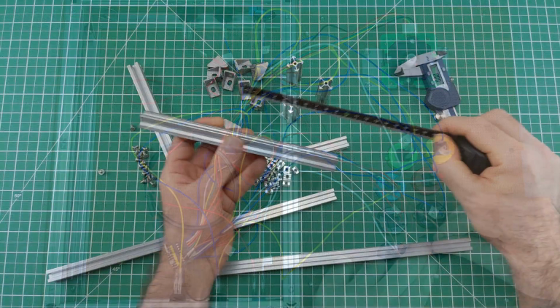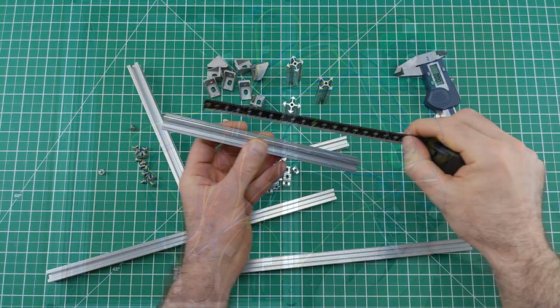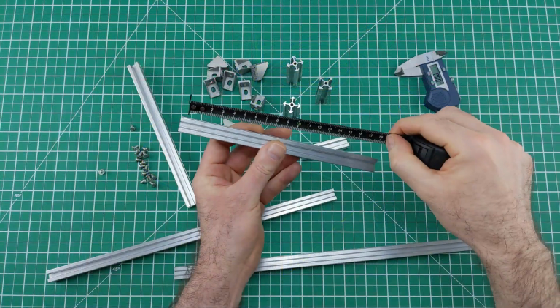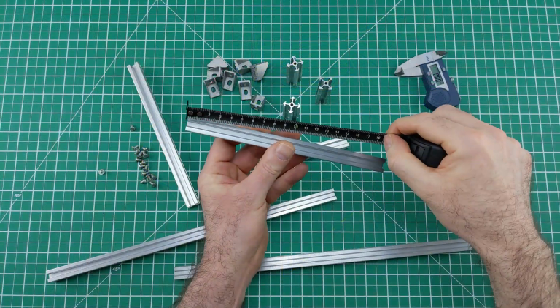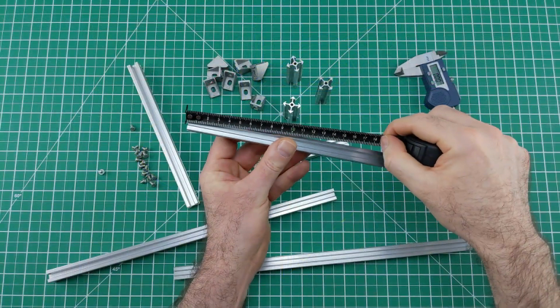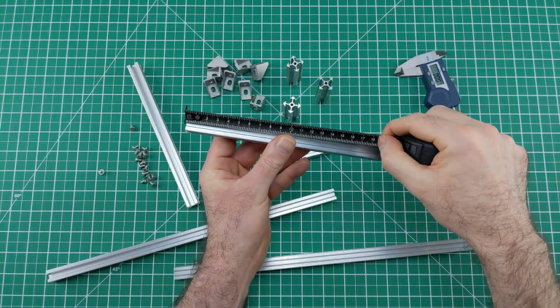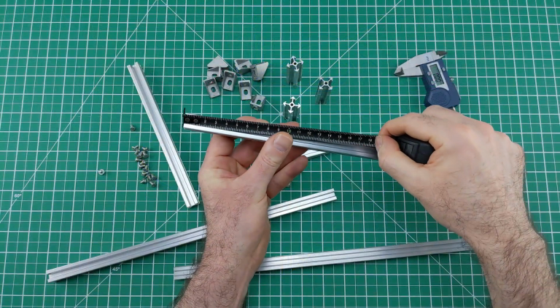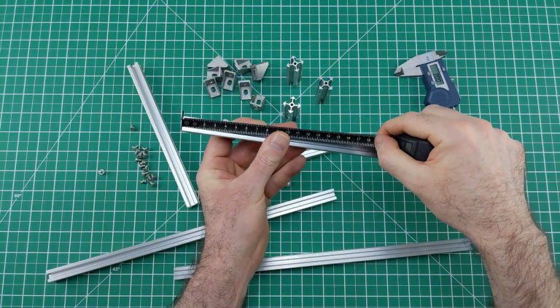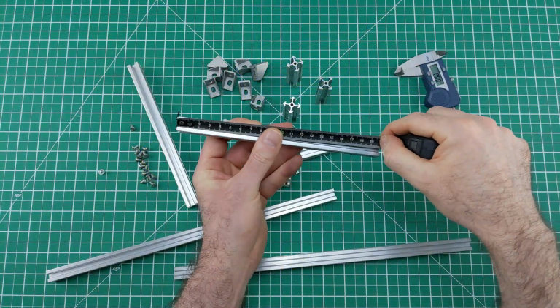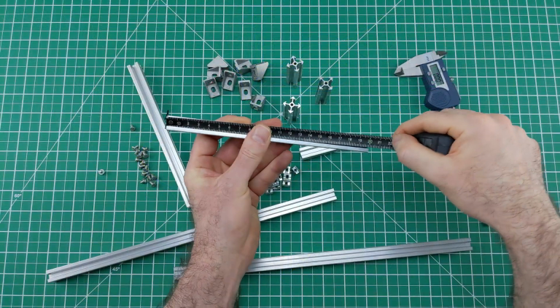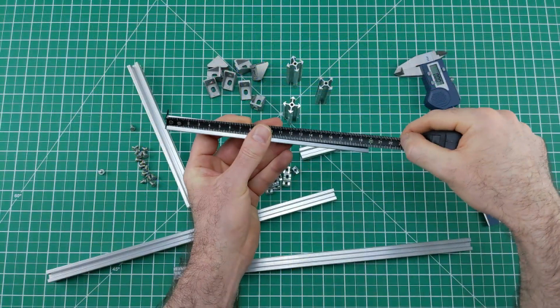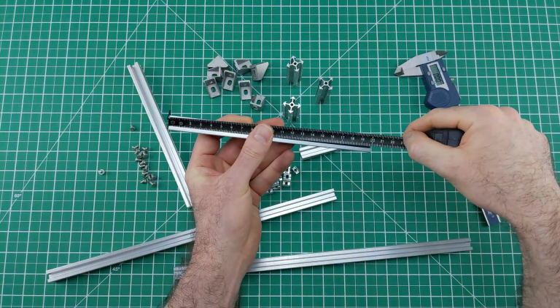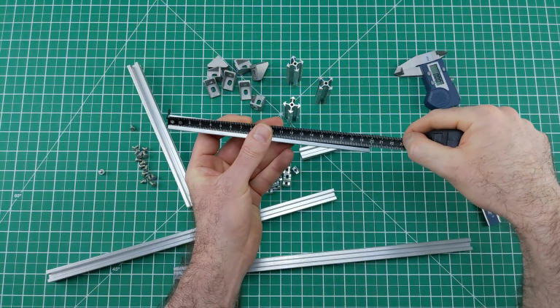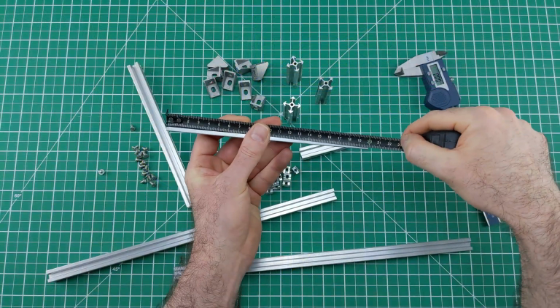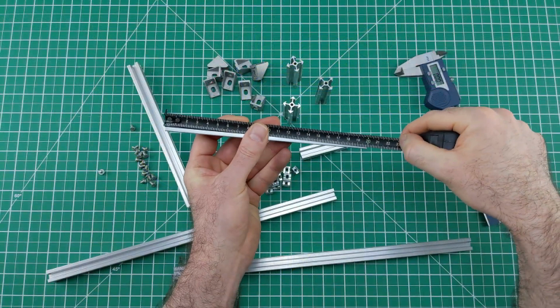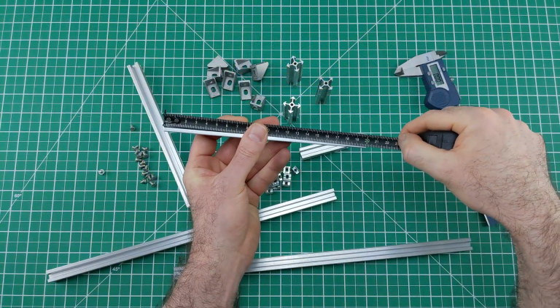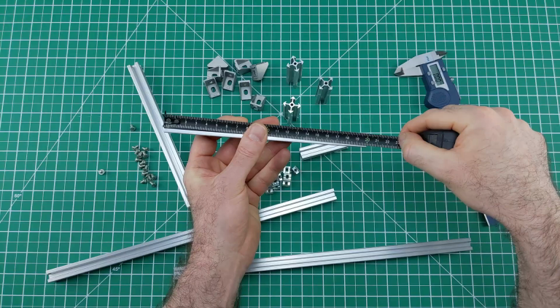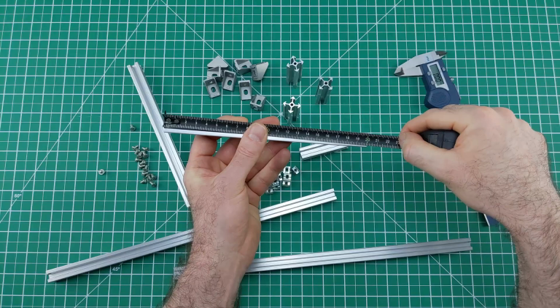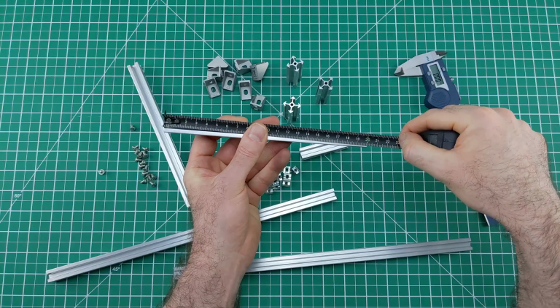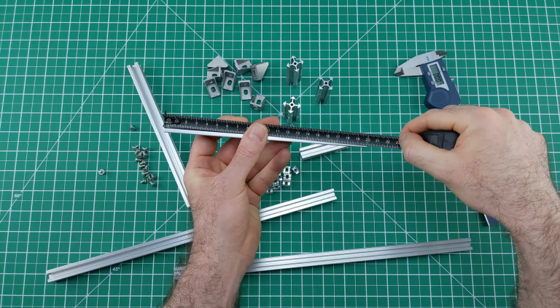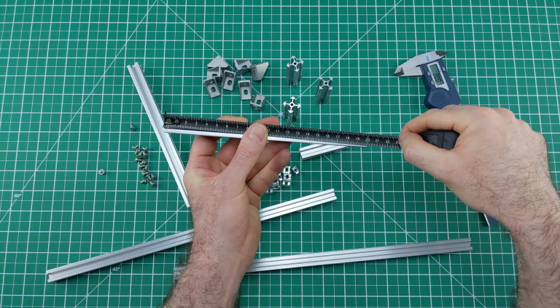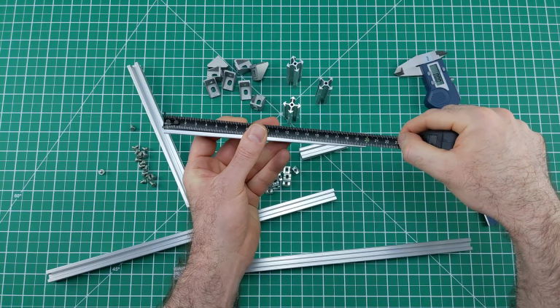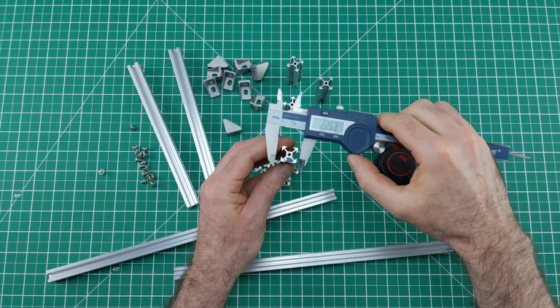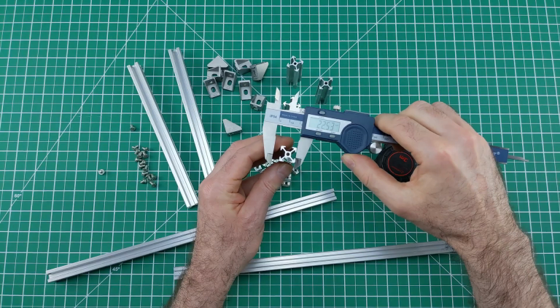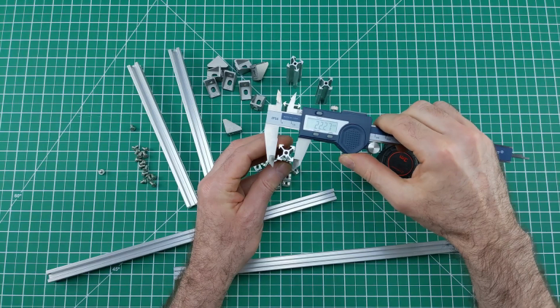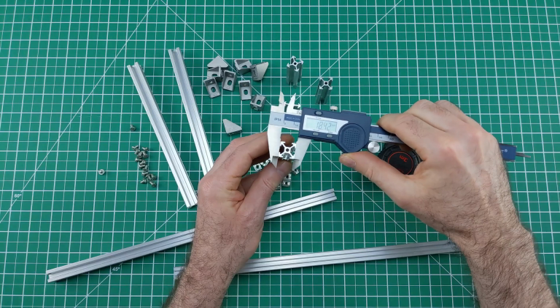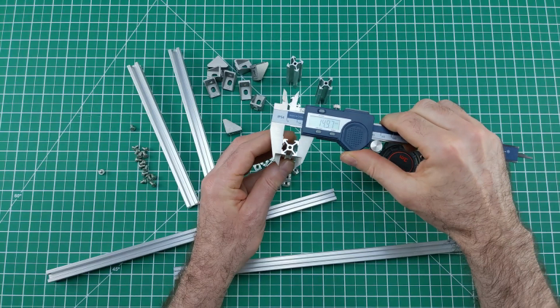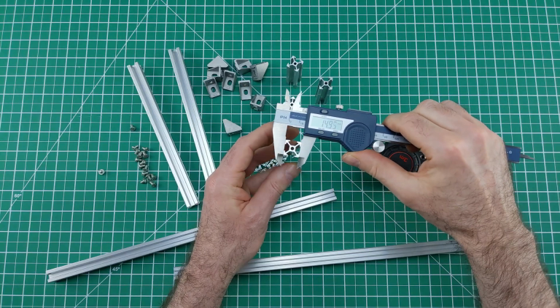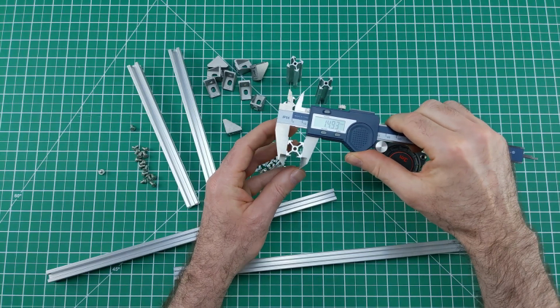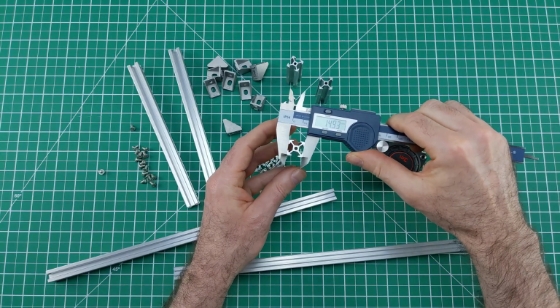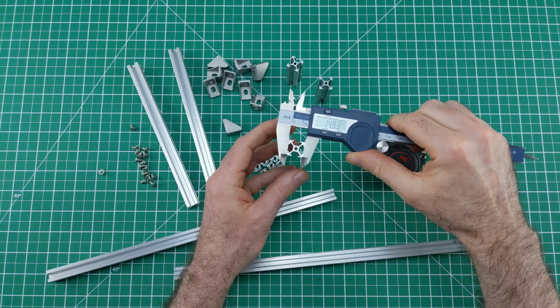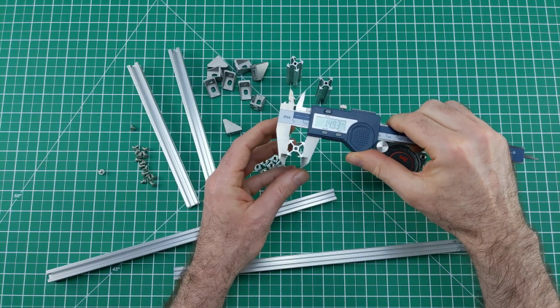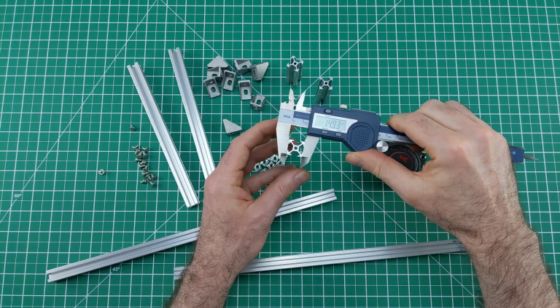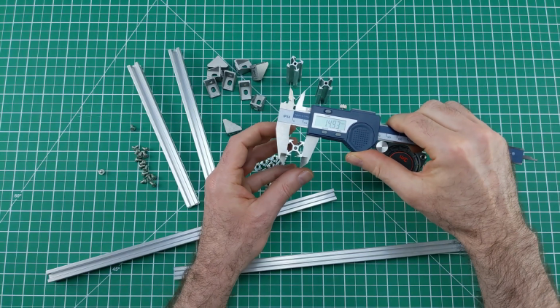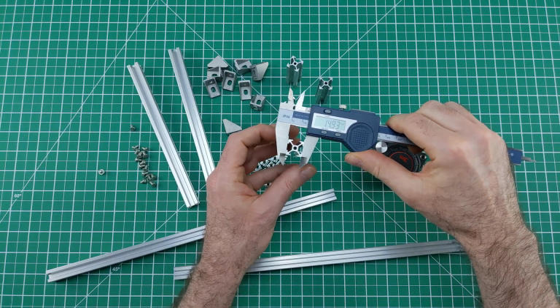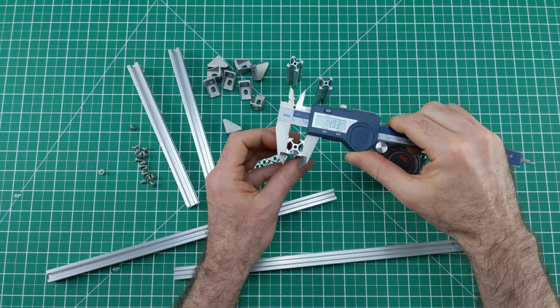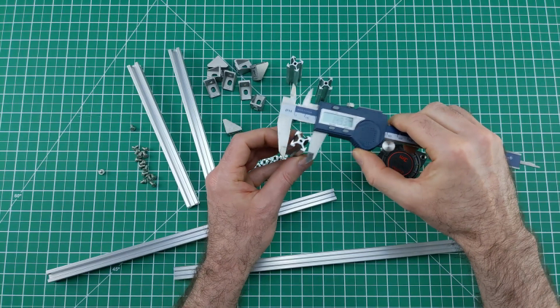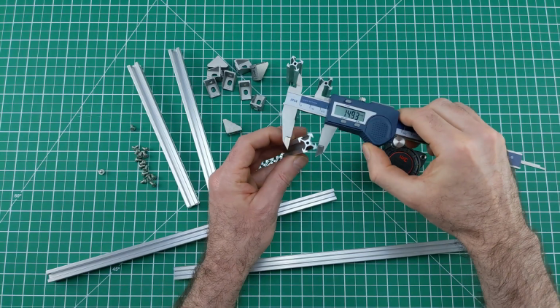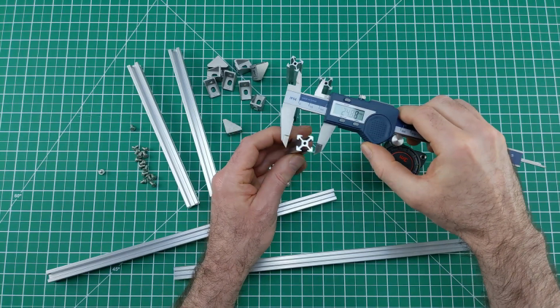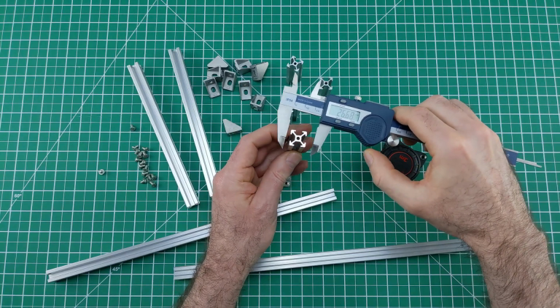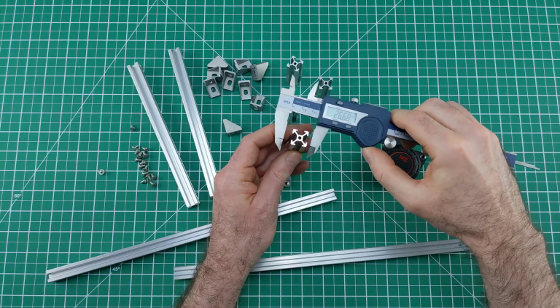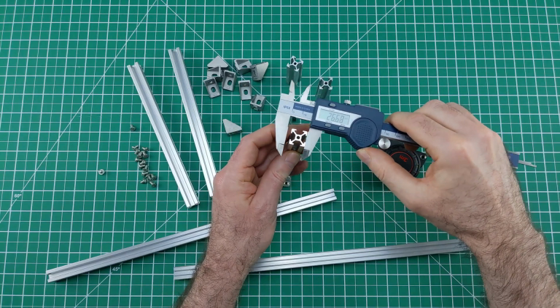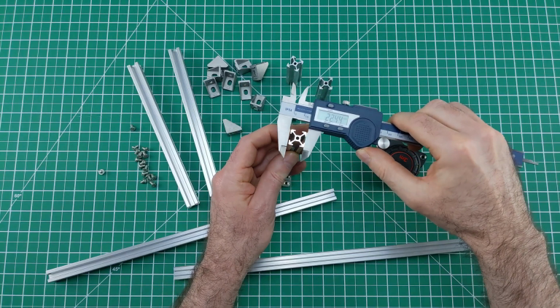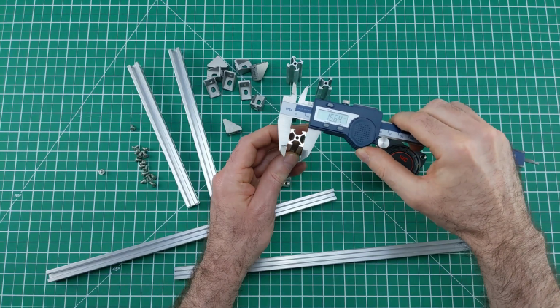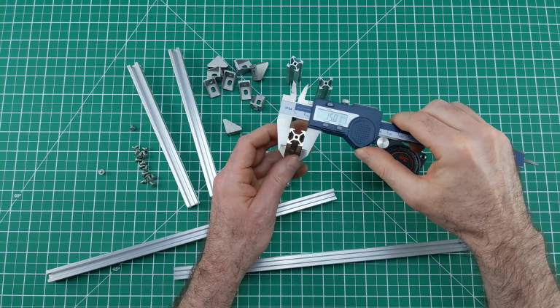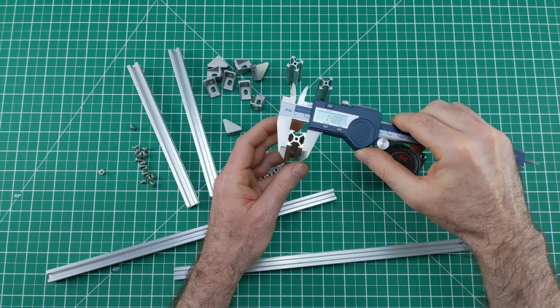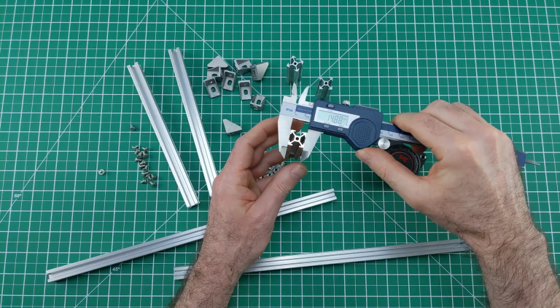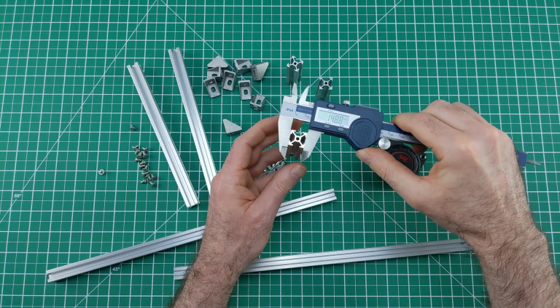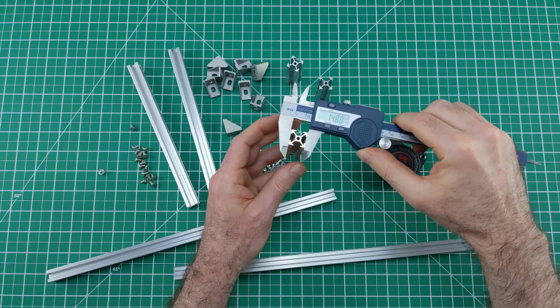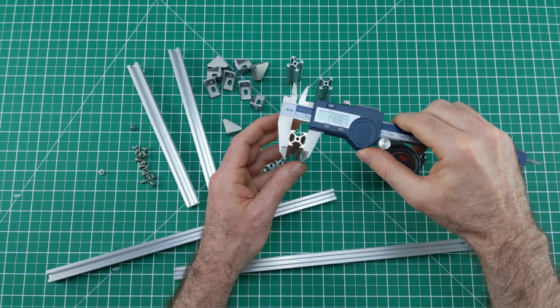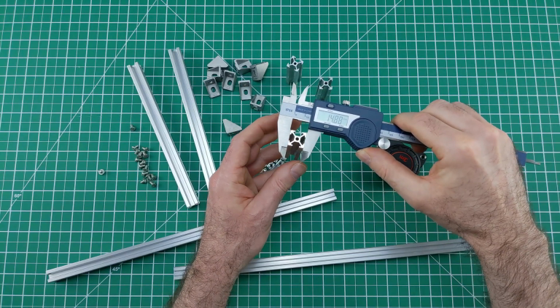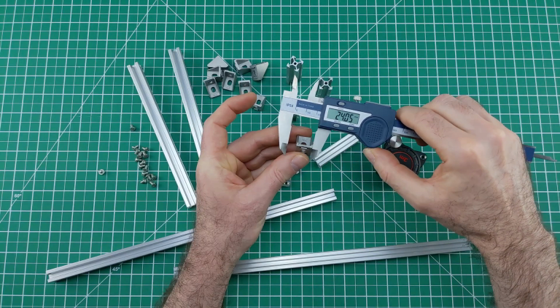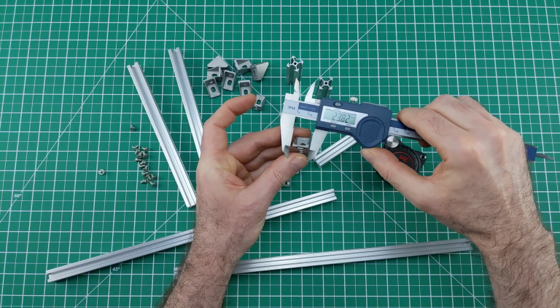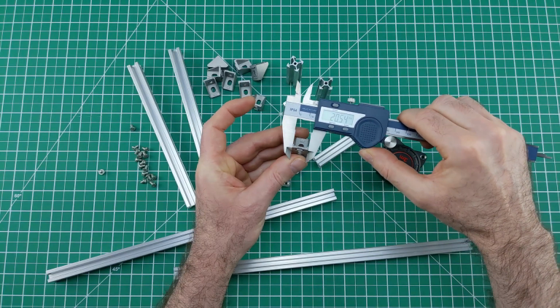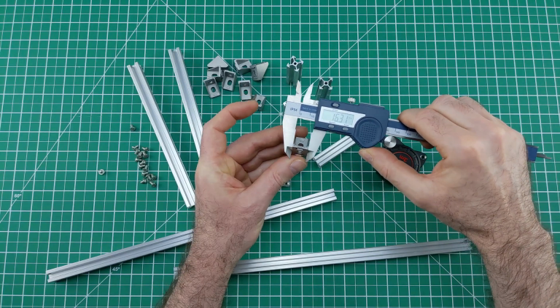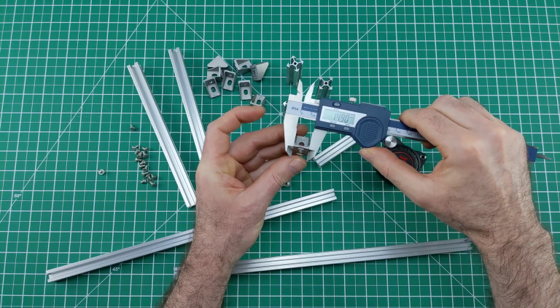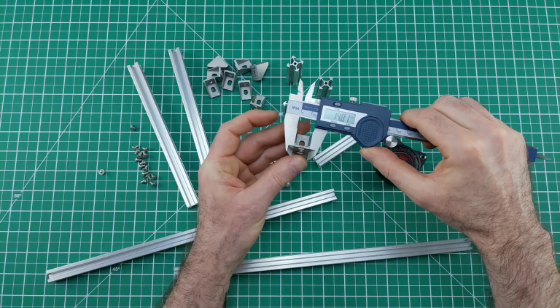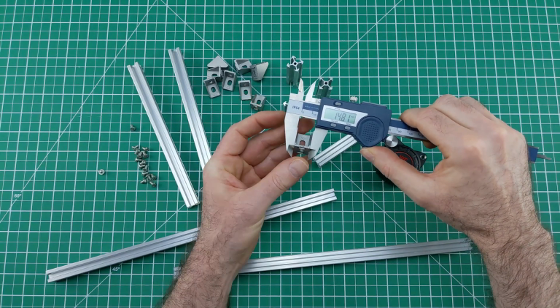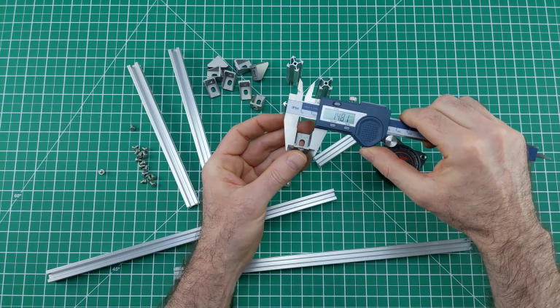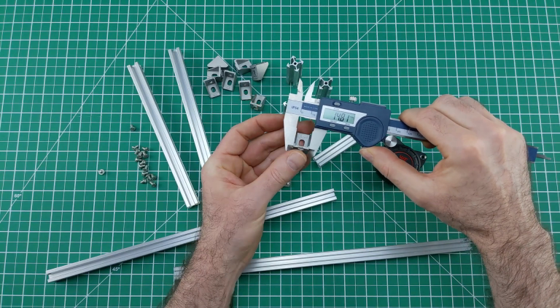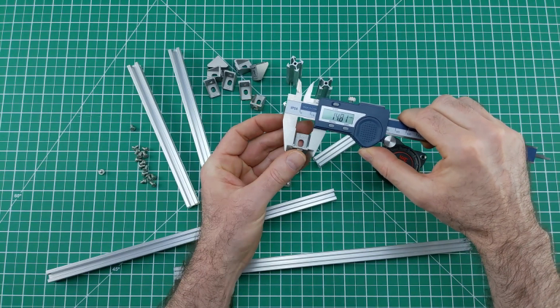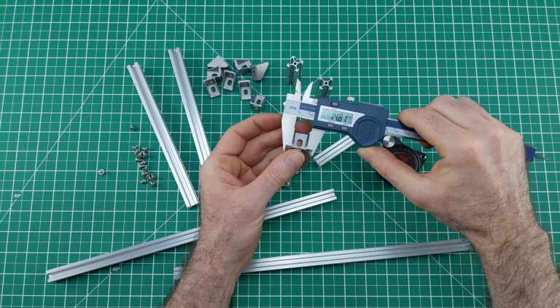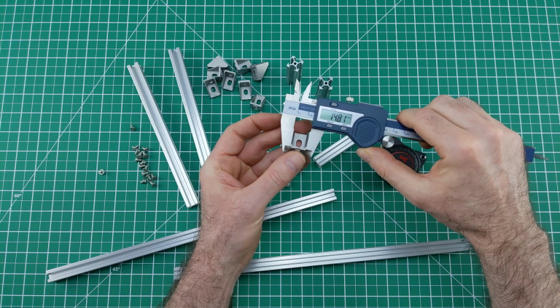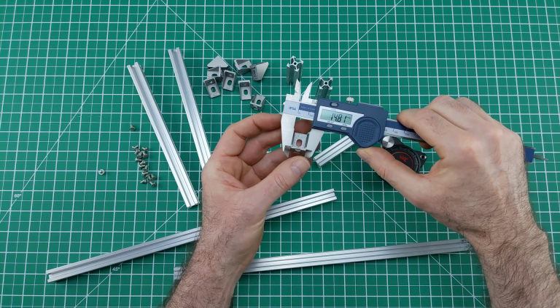The frame is built entirely from standard aluminum parts — simple to source online and perfect for modular builds.